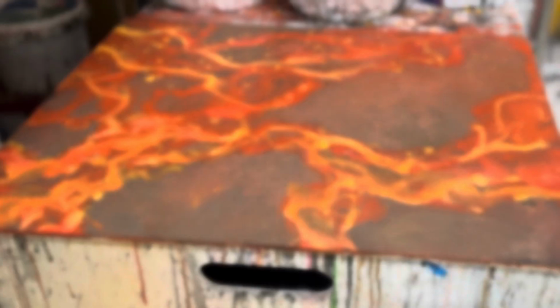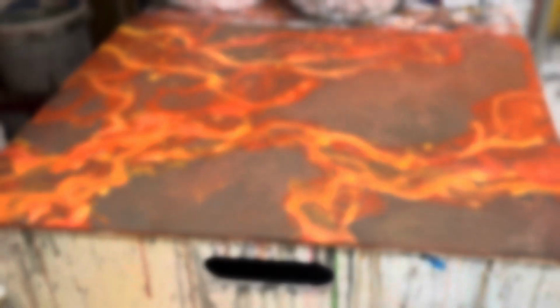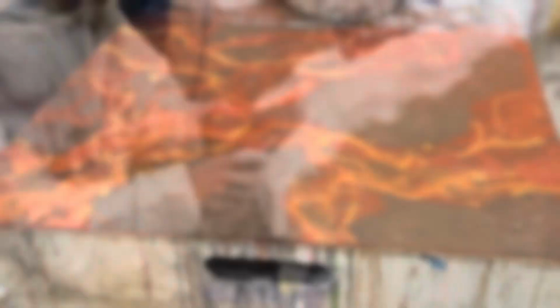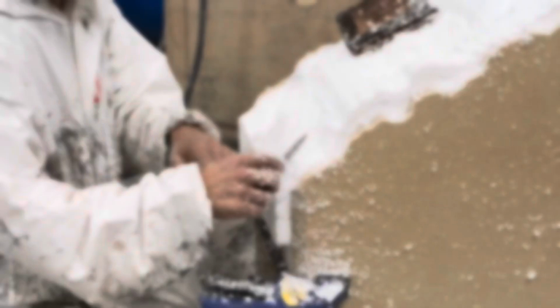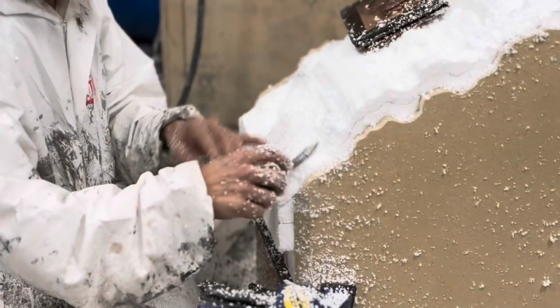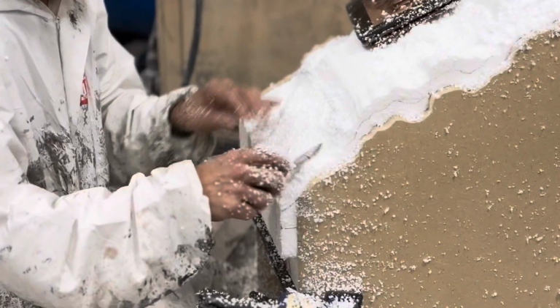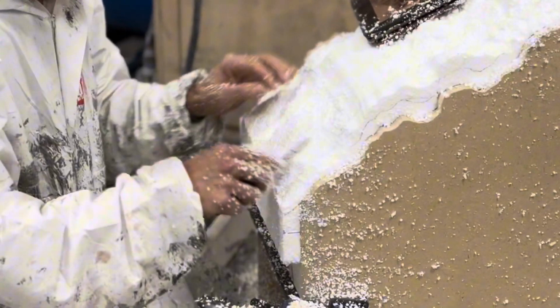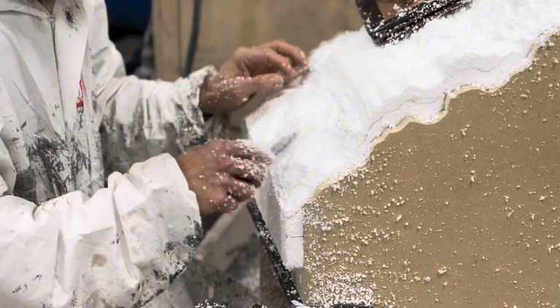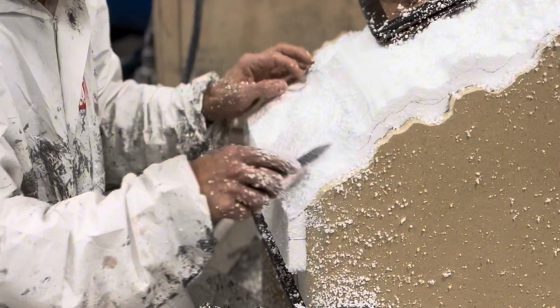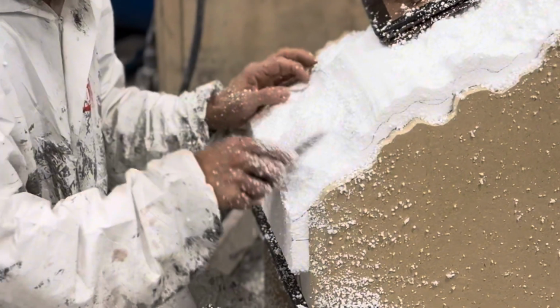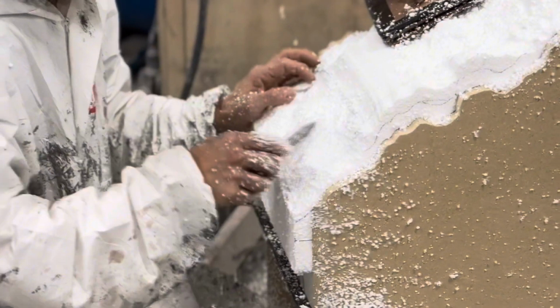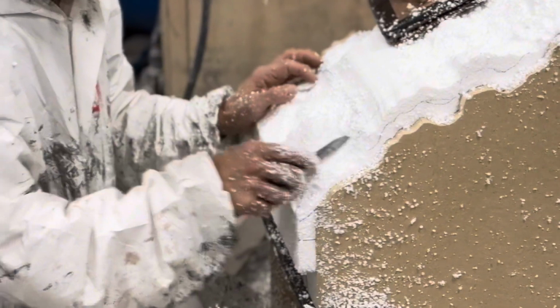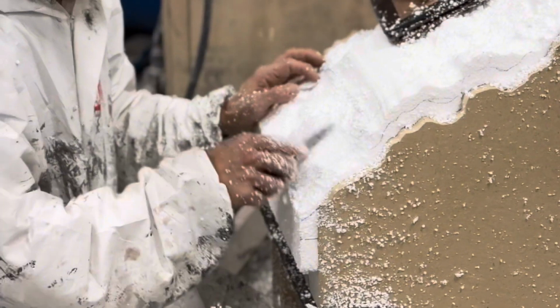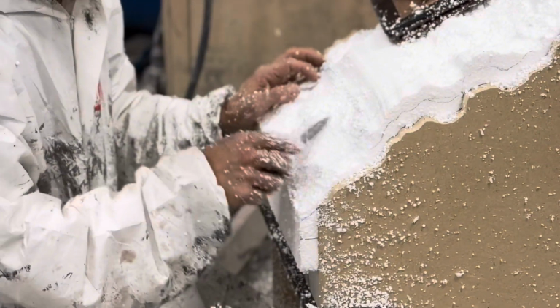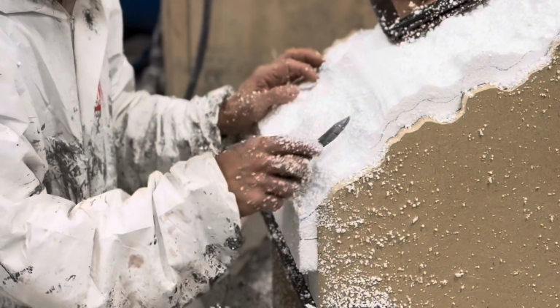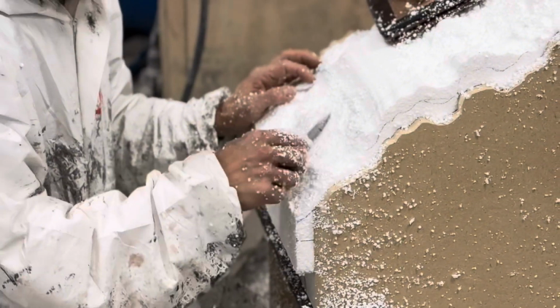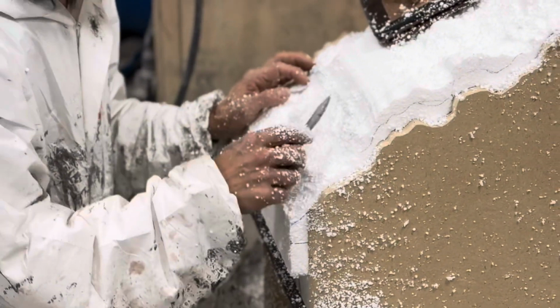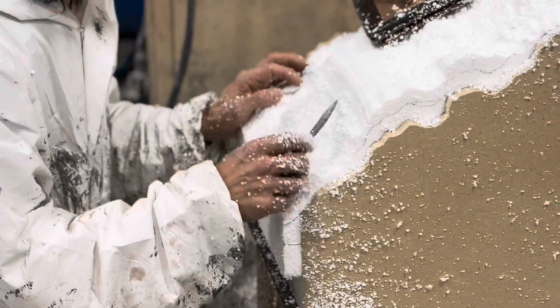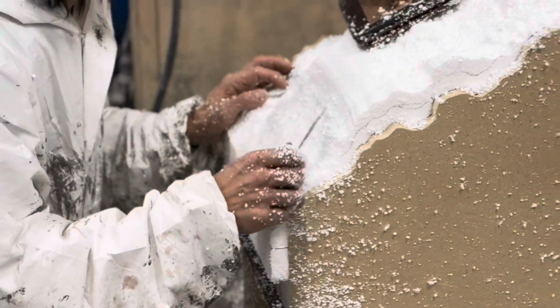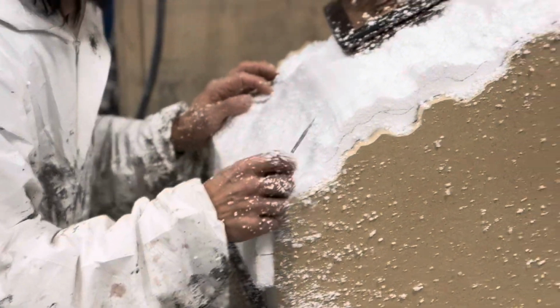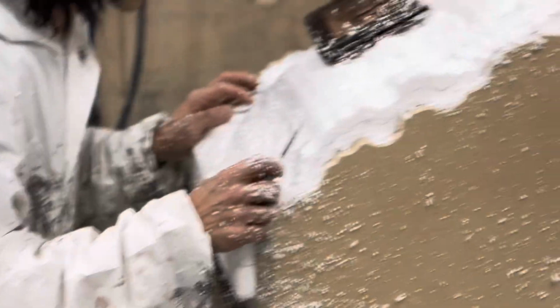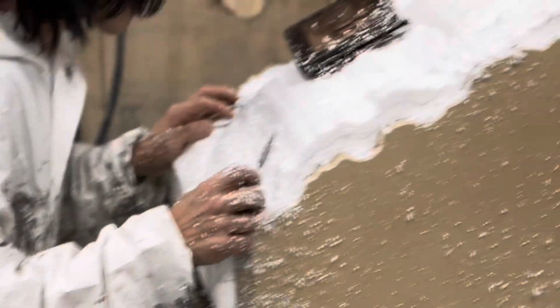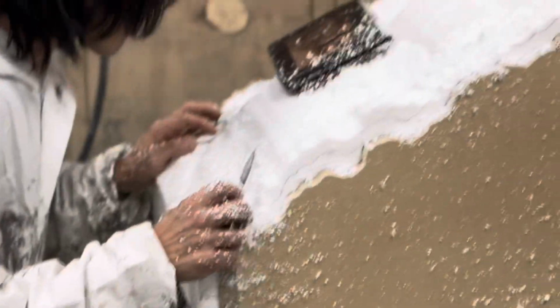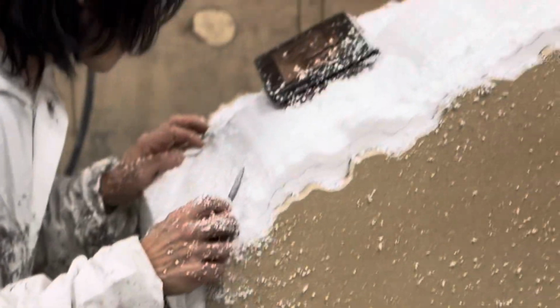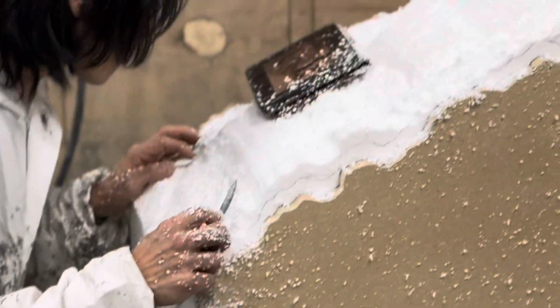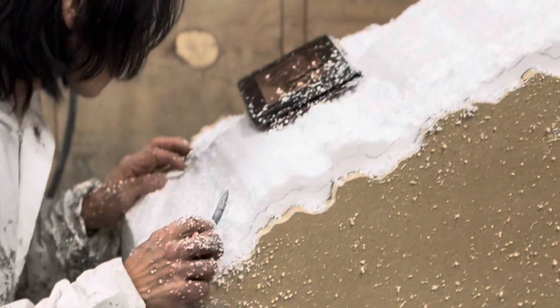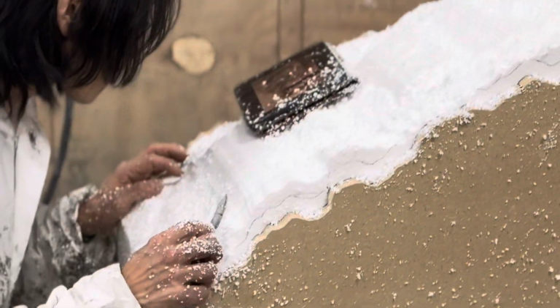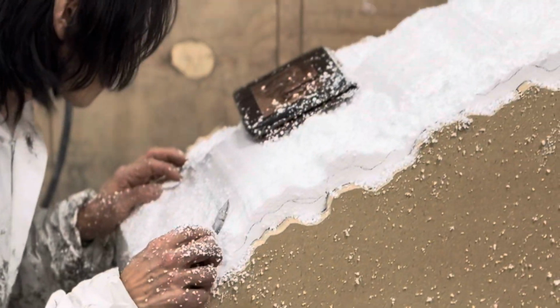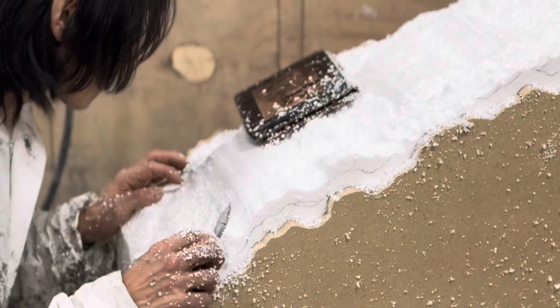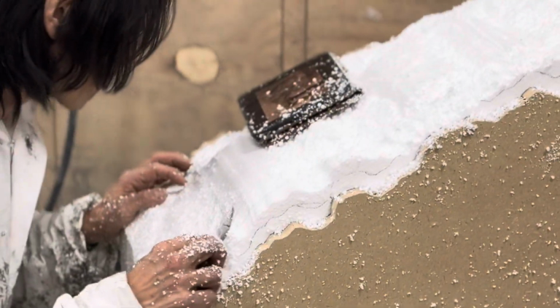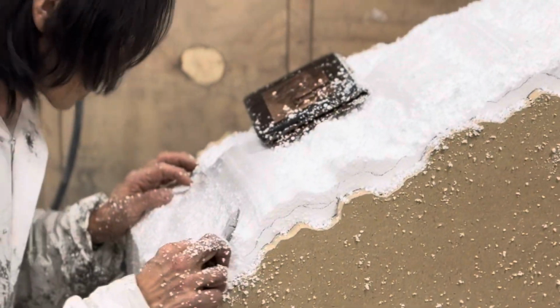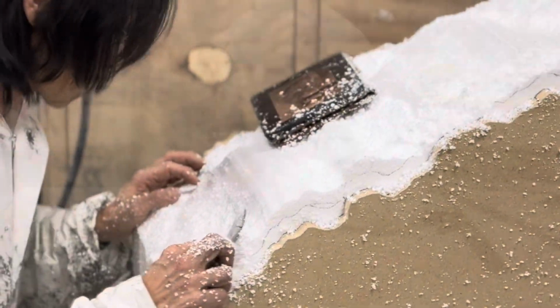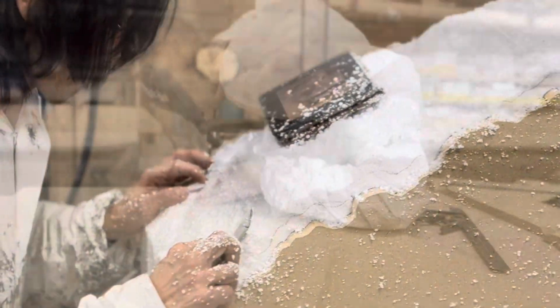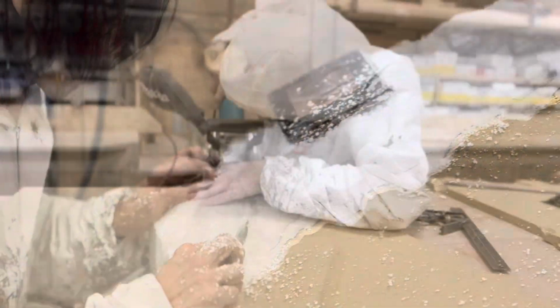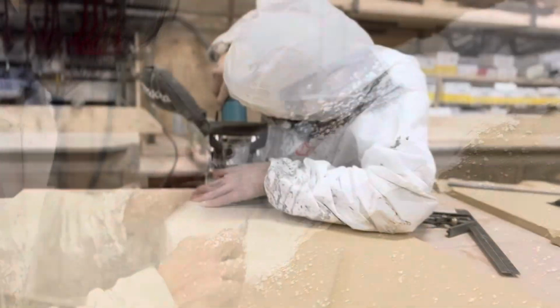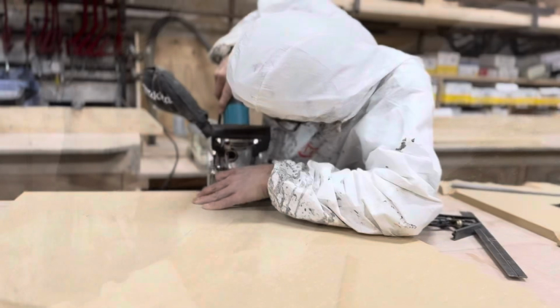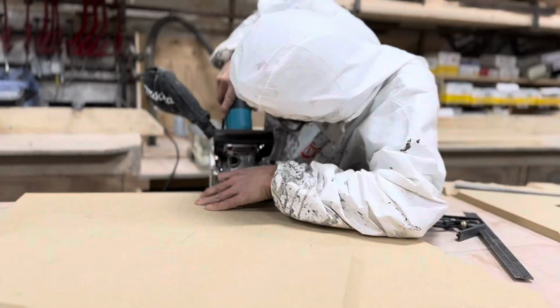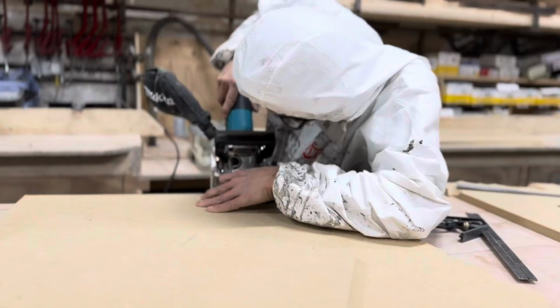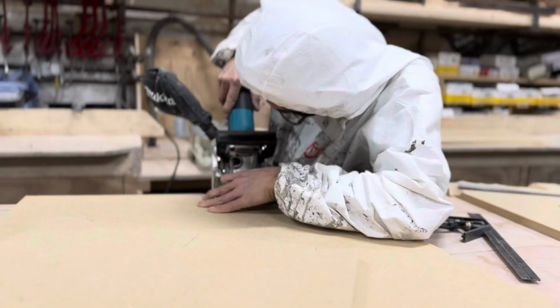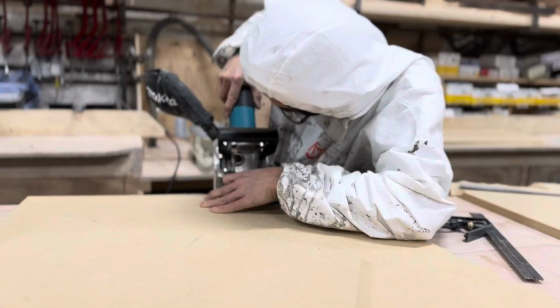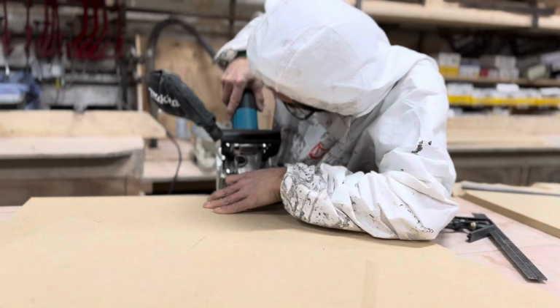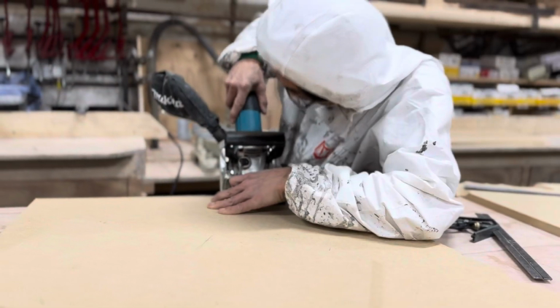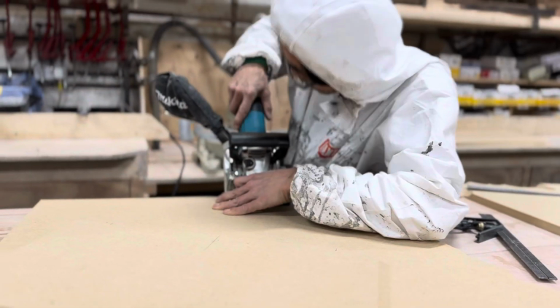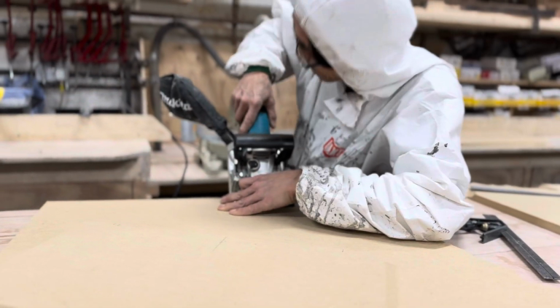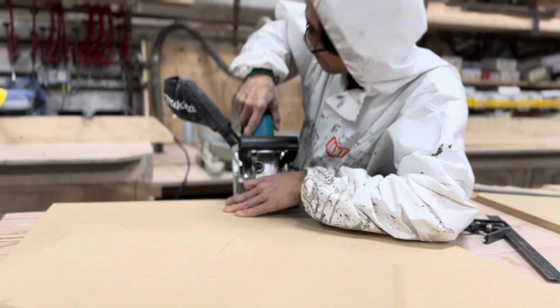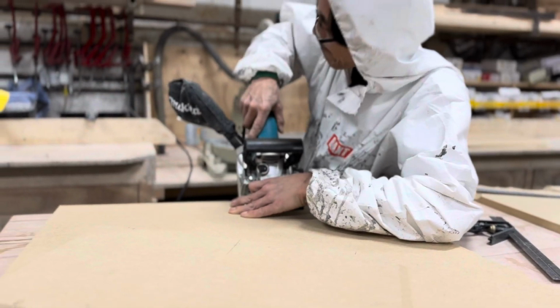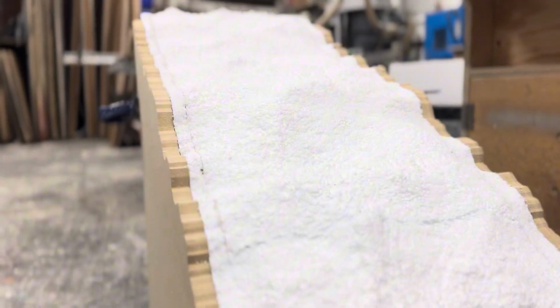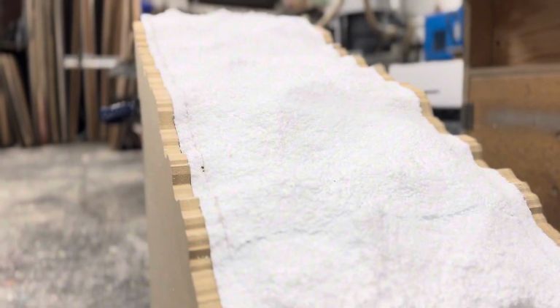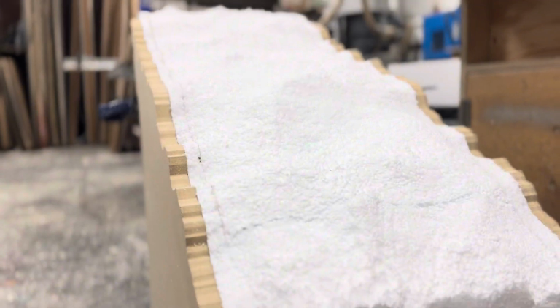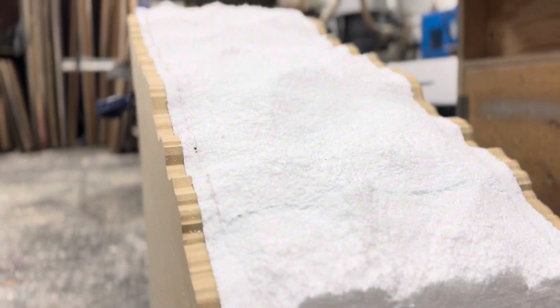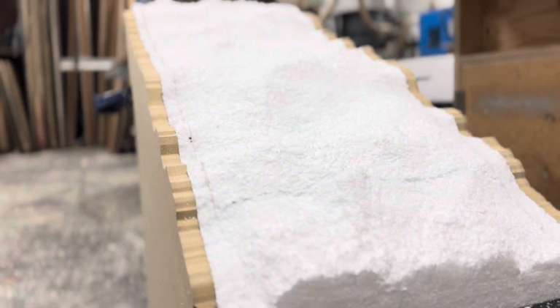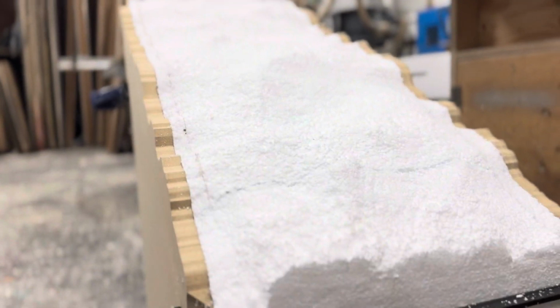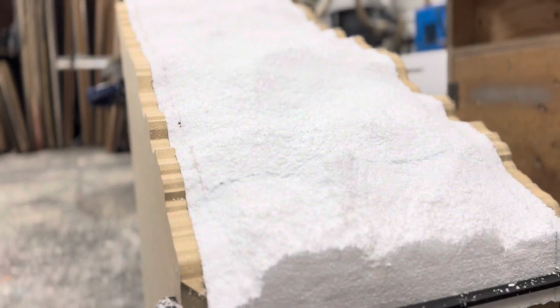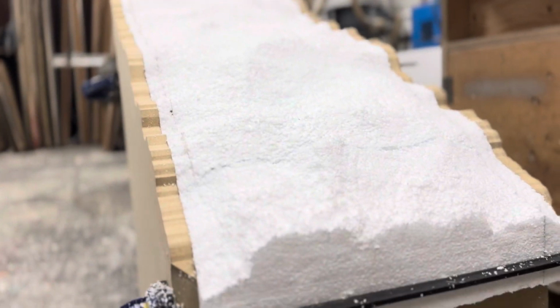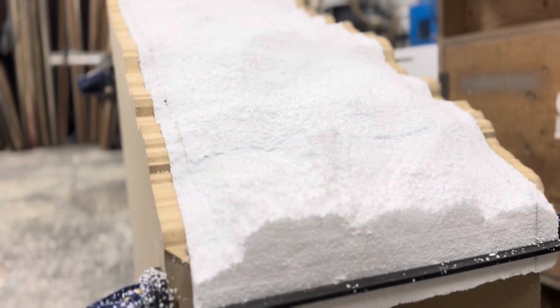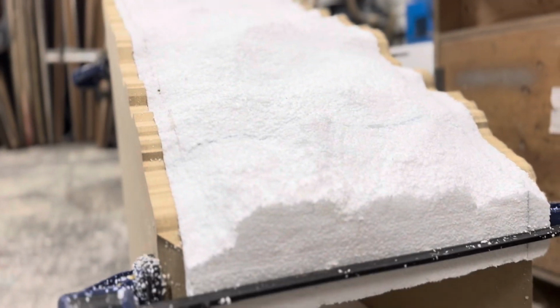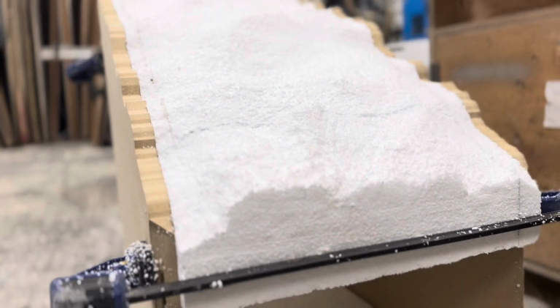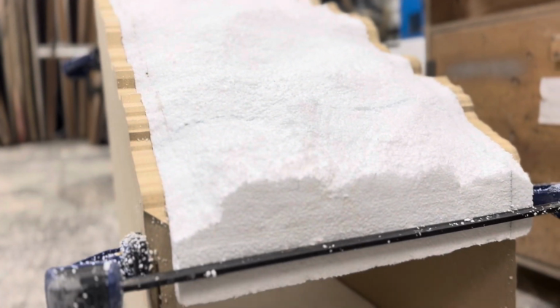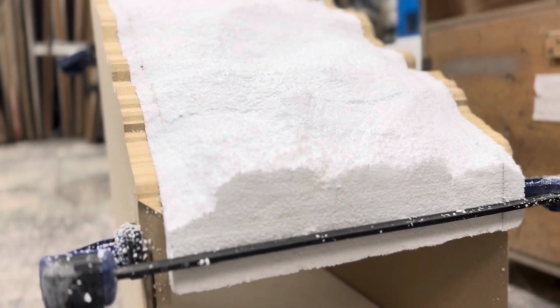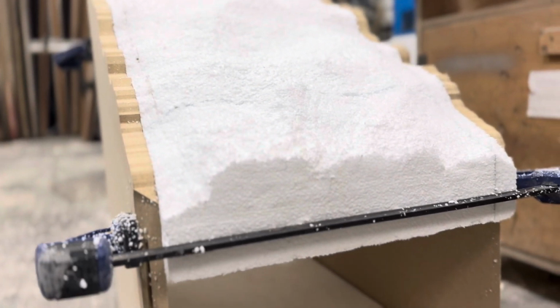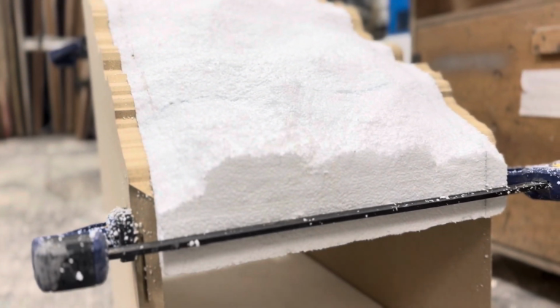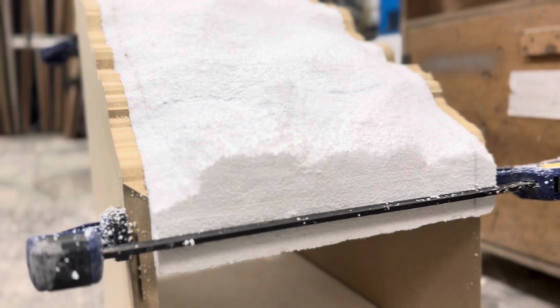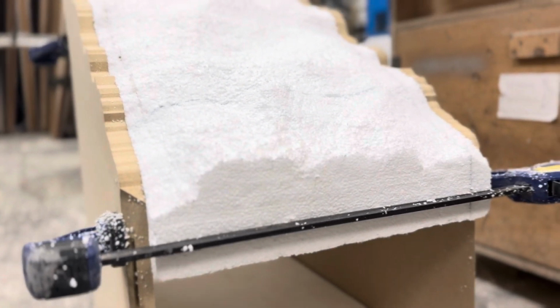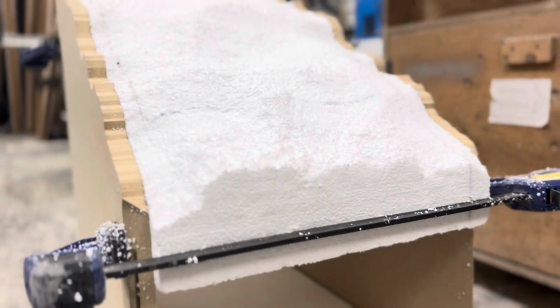And Tomo starts work on a display which resembles a rocky surface.